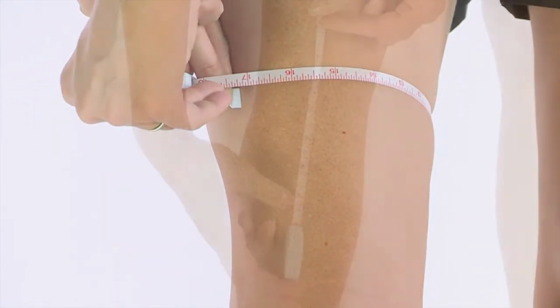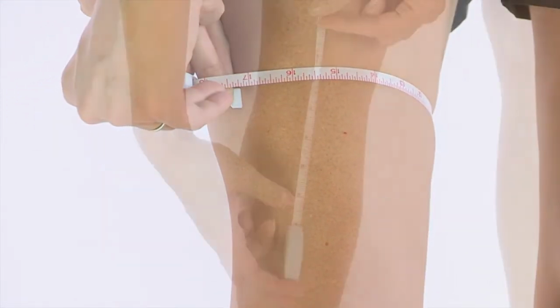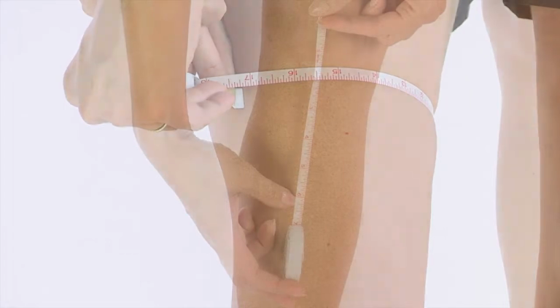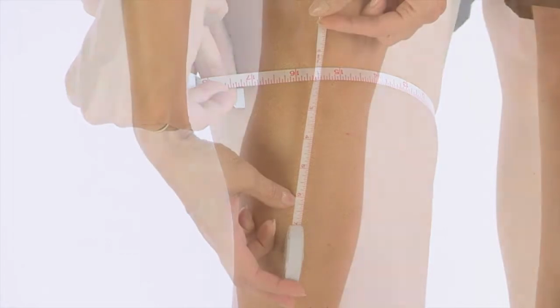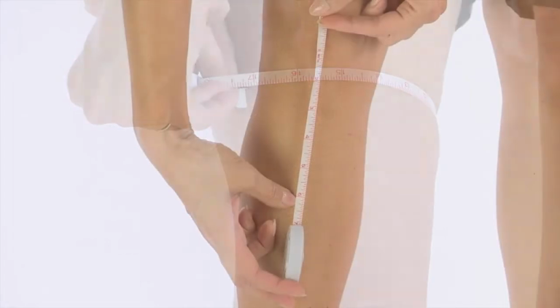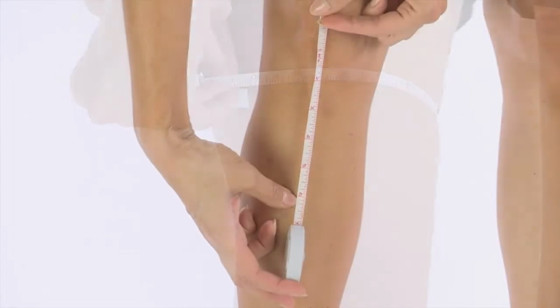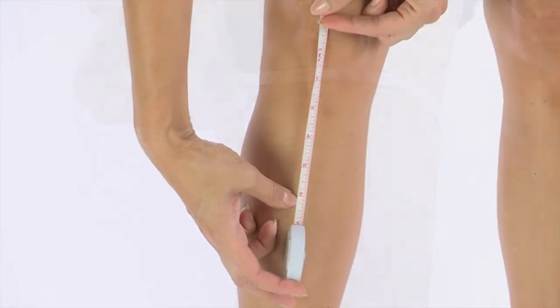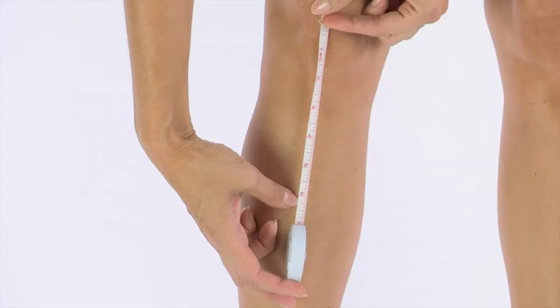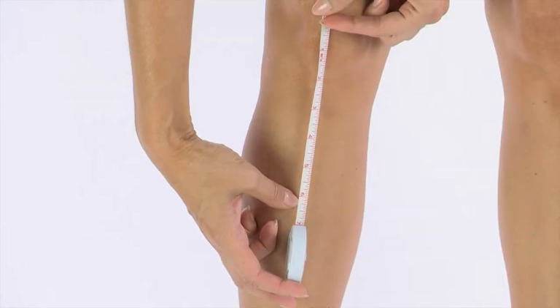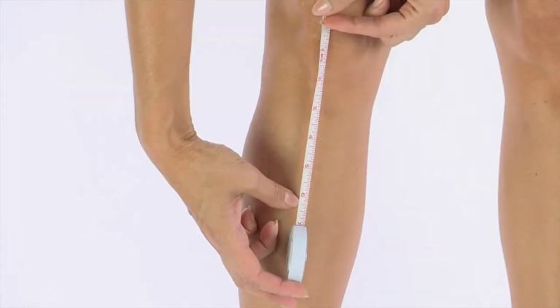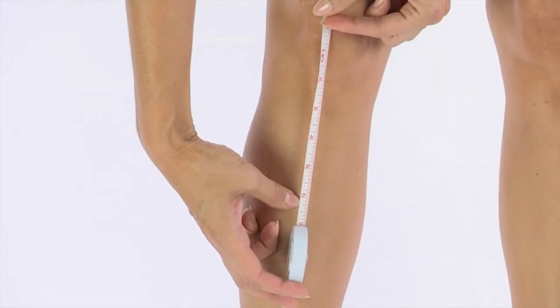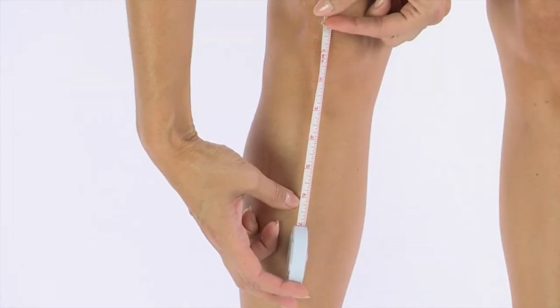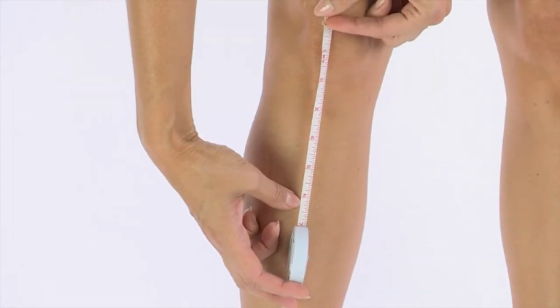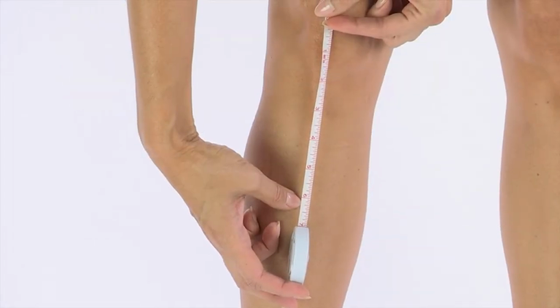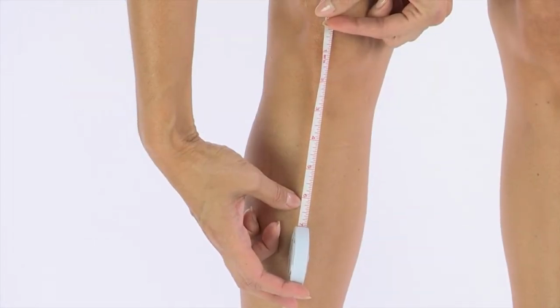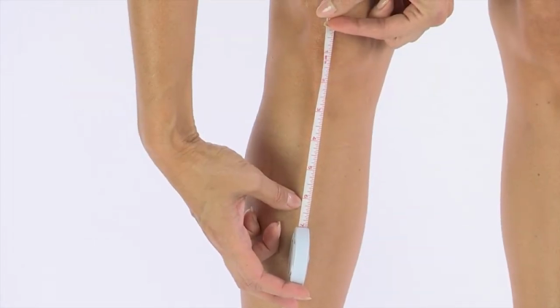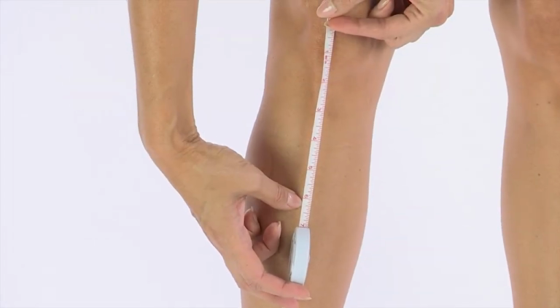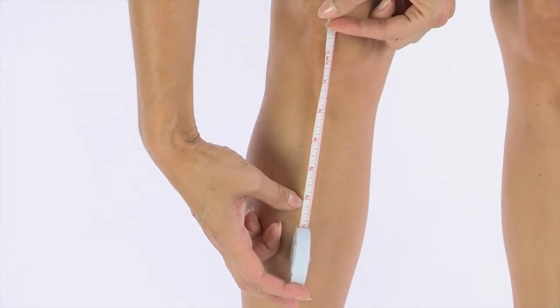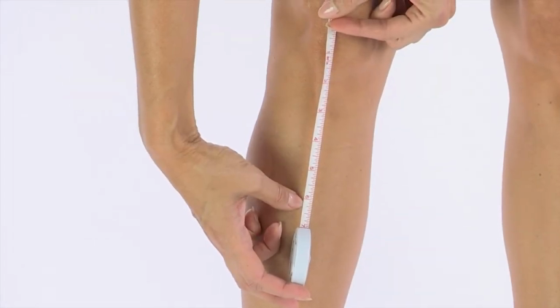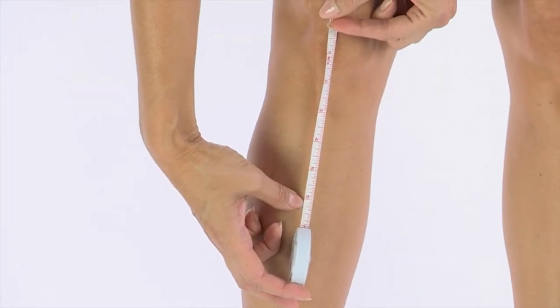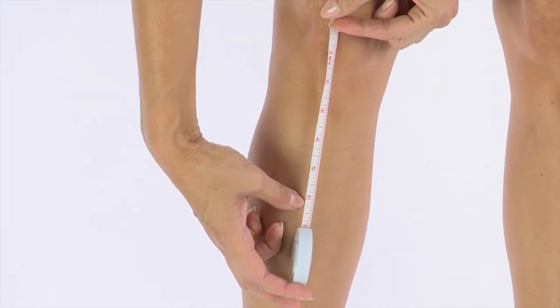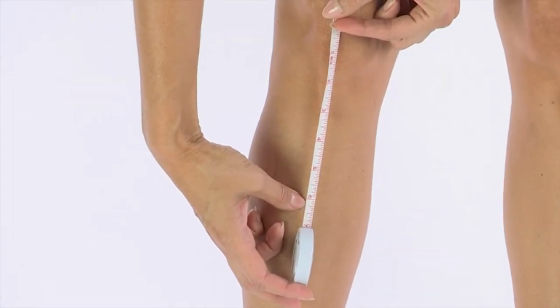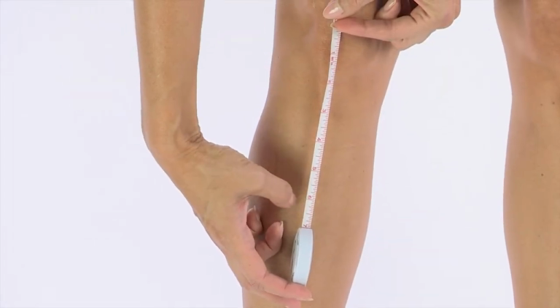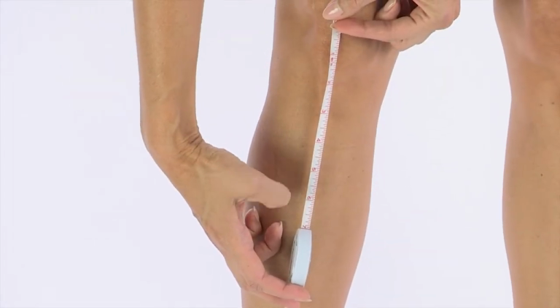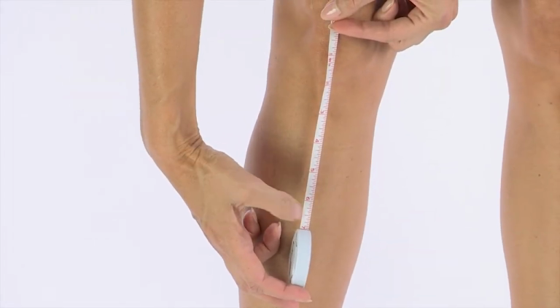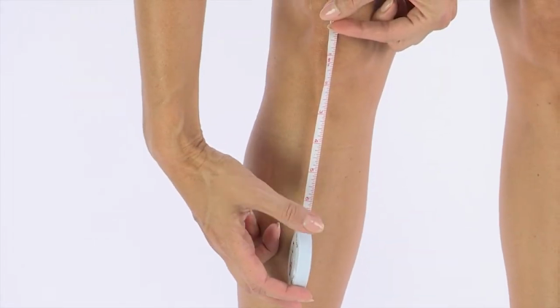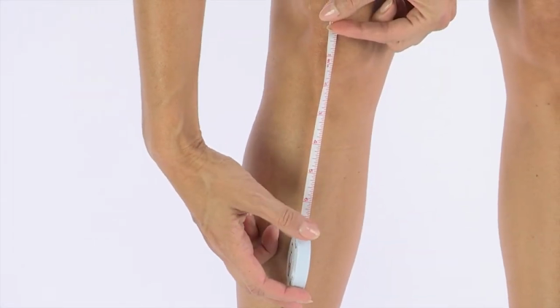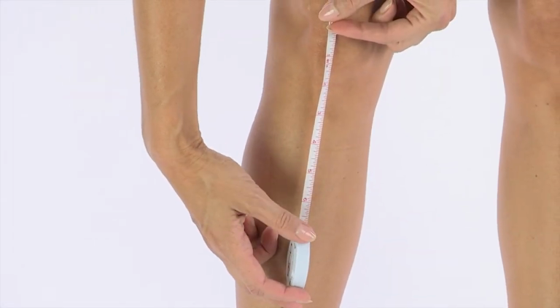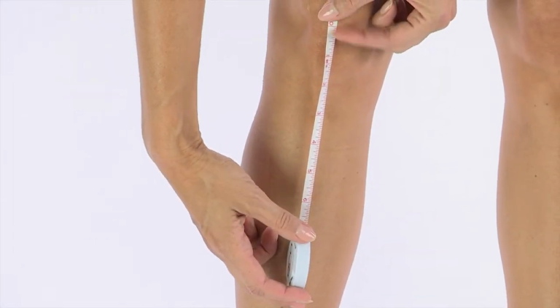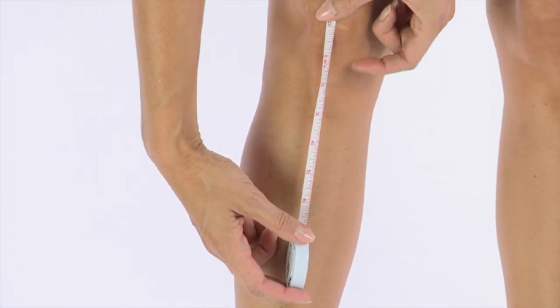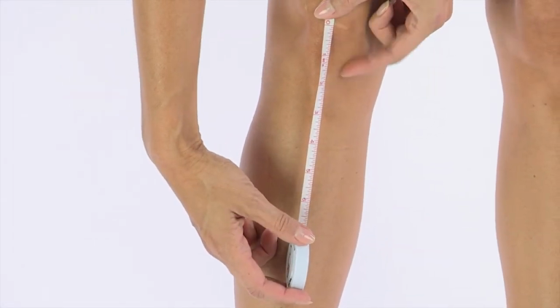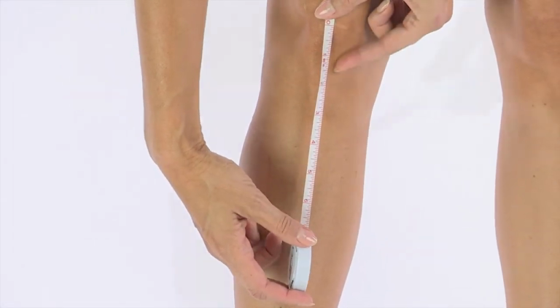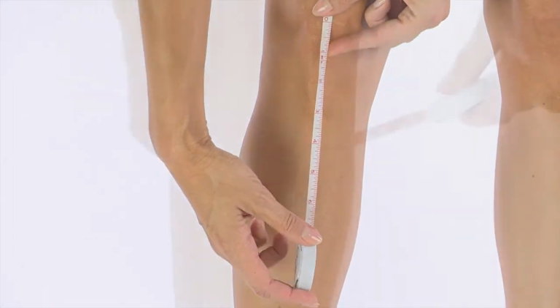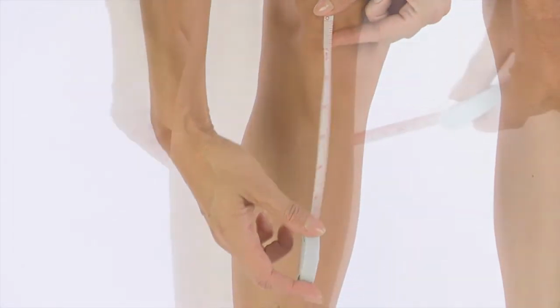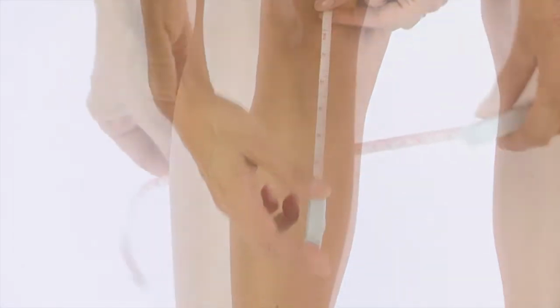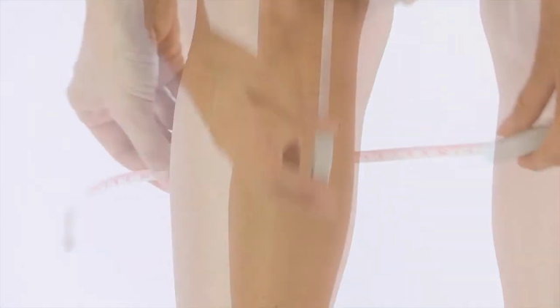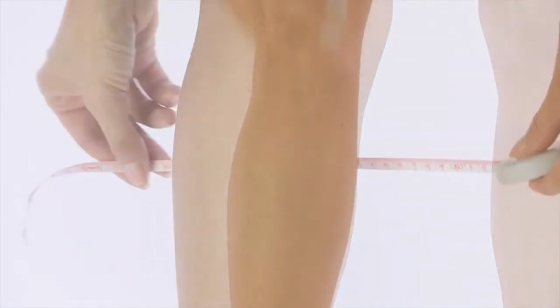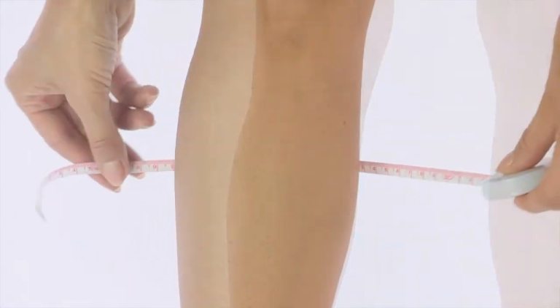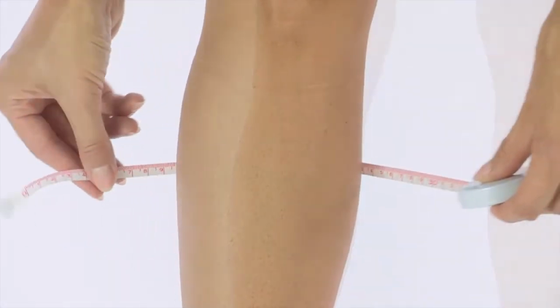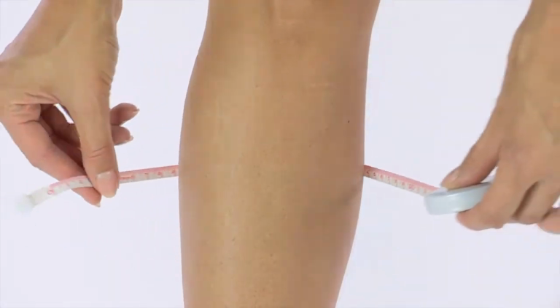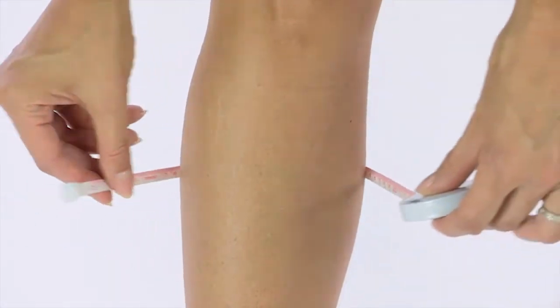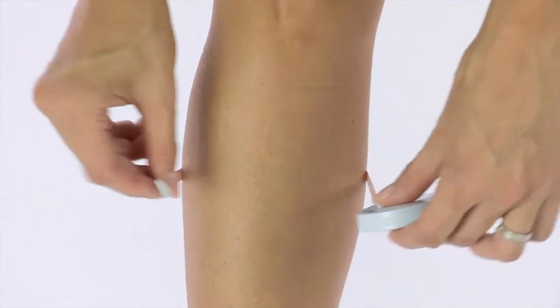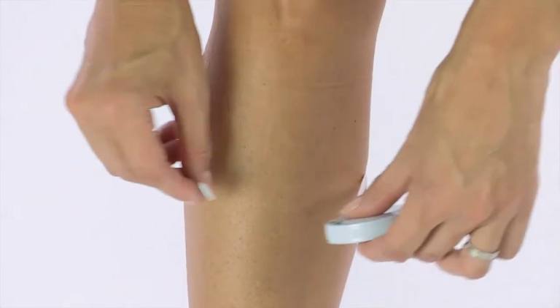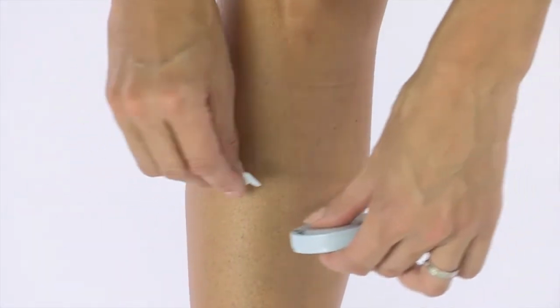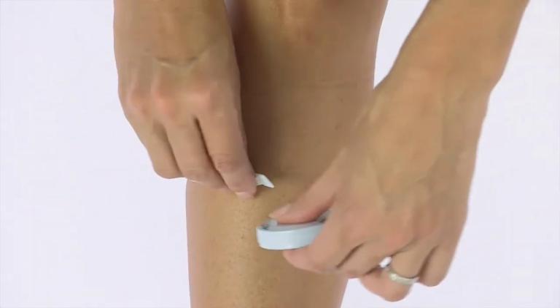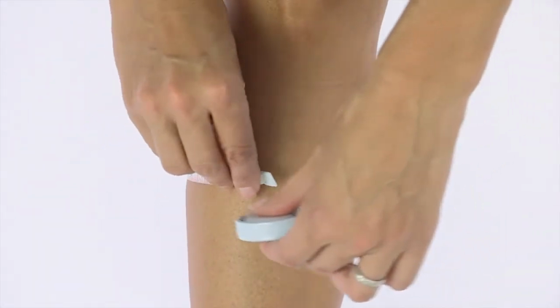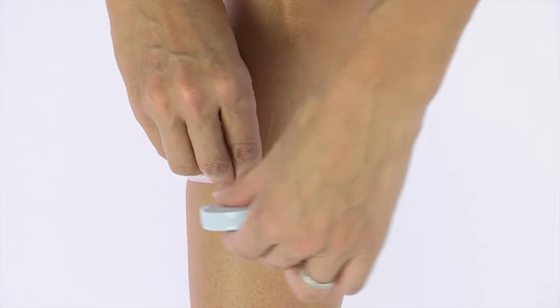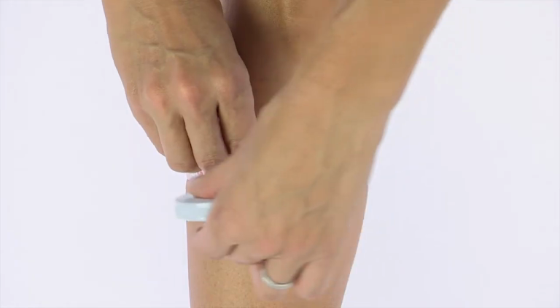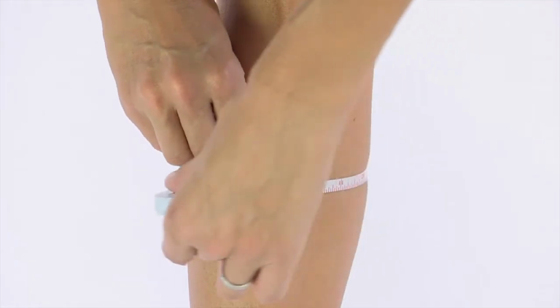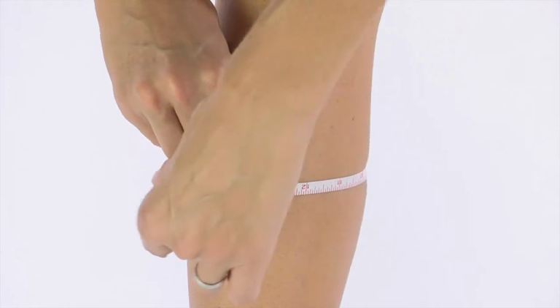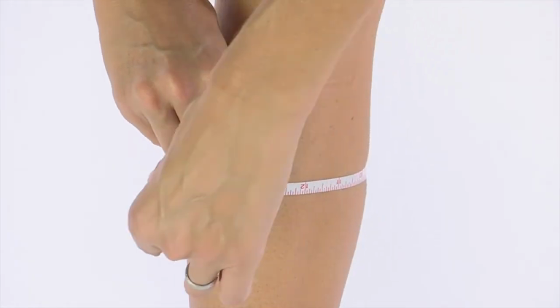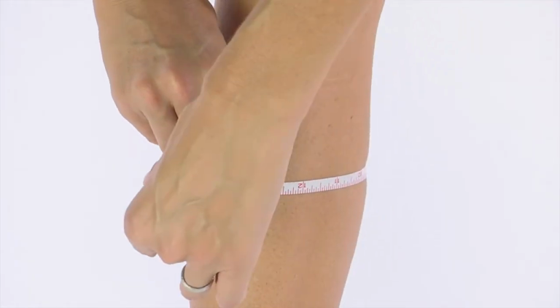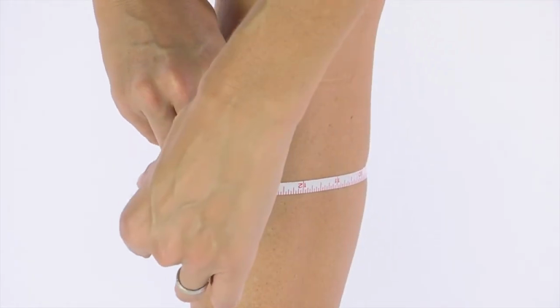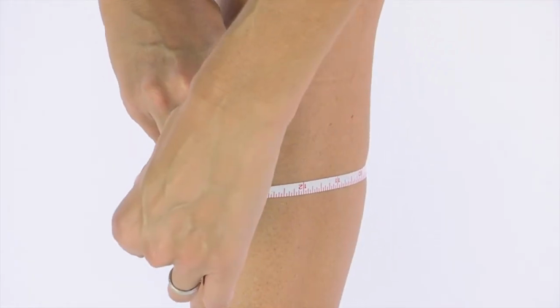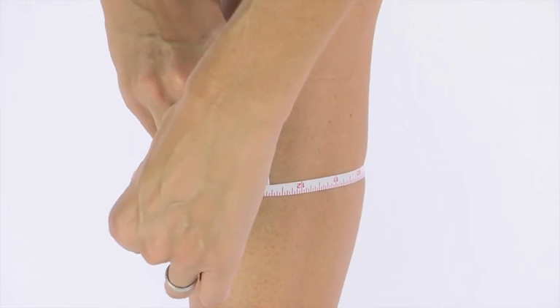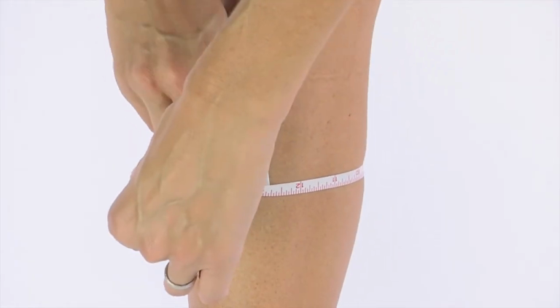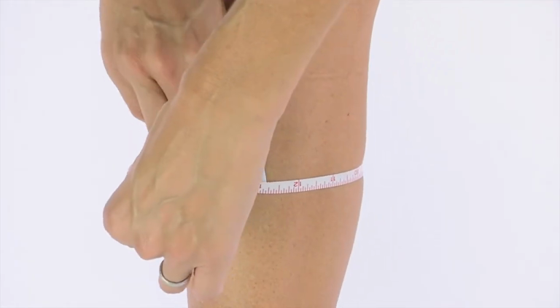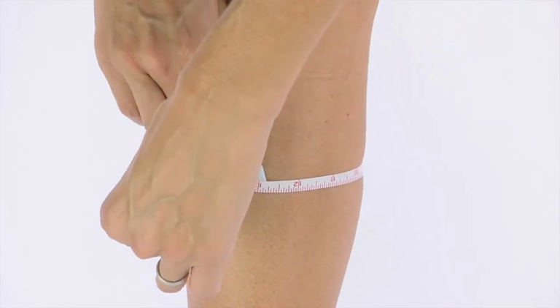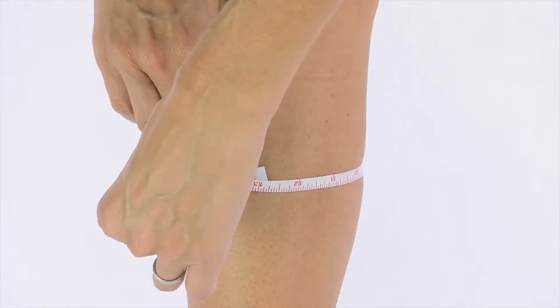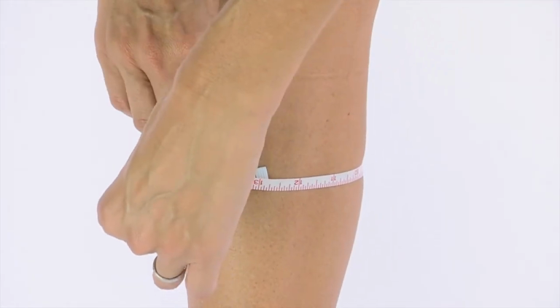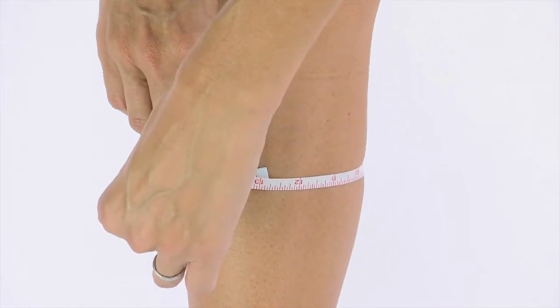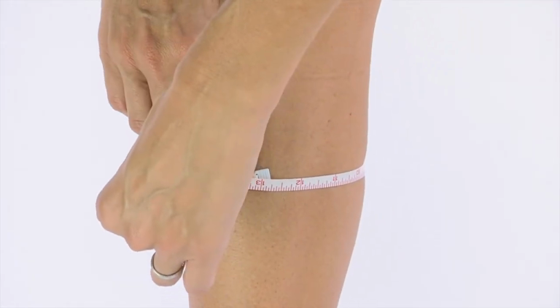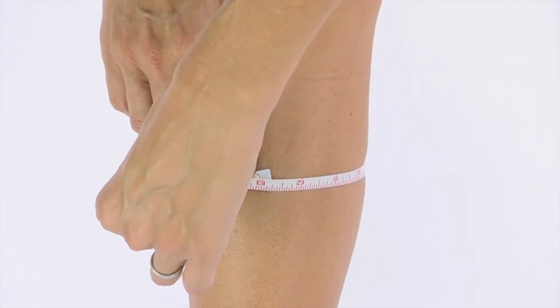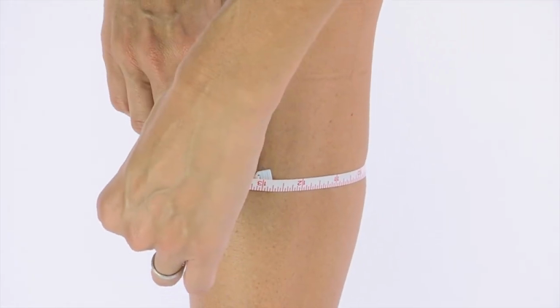And finally, measure 6 inches down from the center of your kneecap. At the 6-inch mark, measure the circumference of your calf.